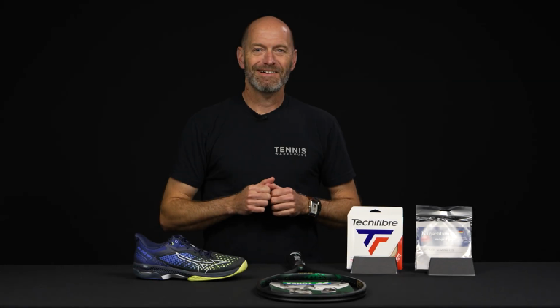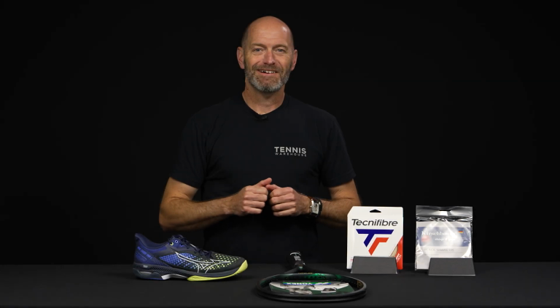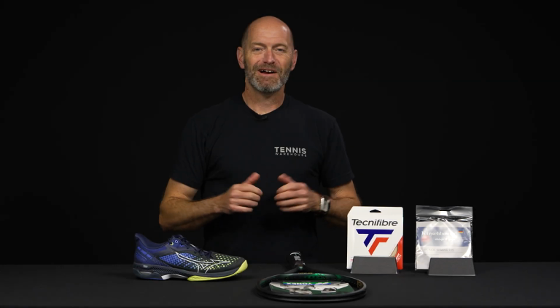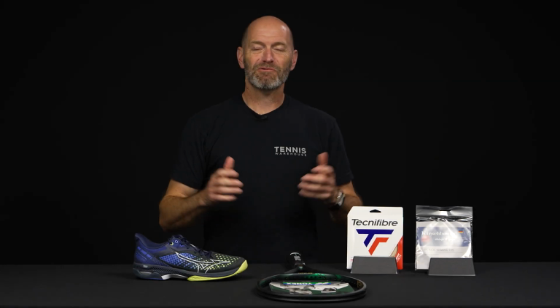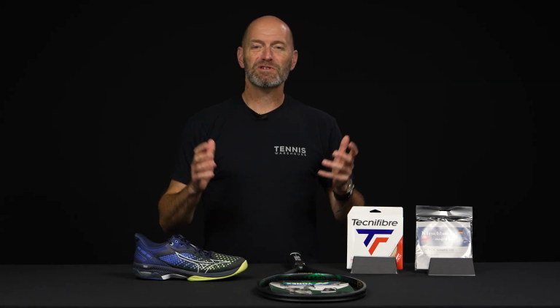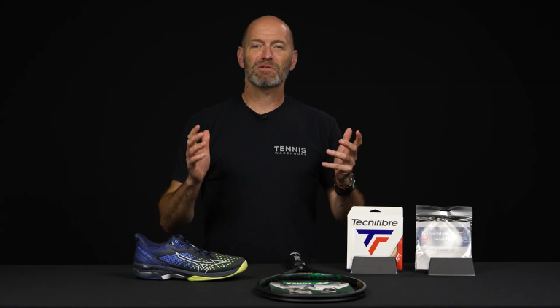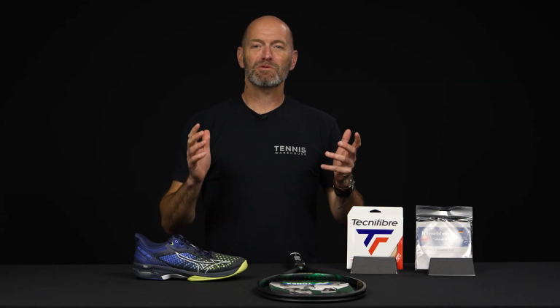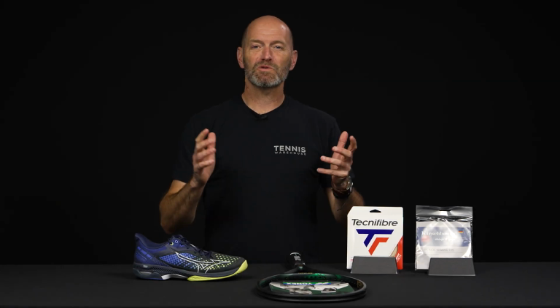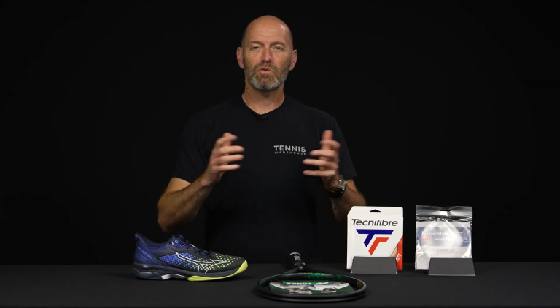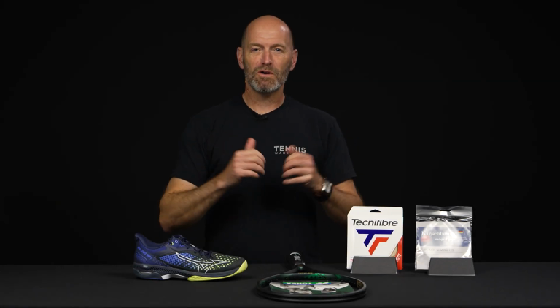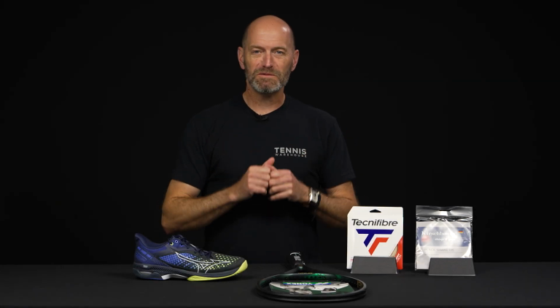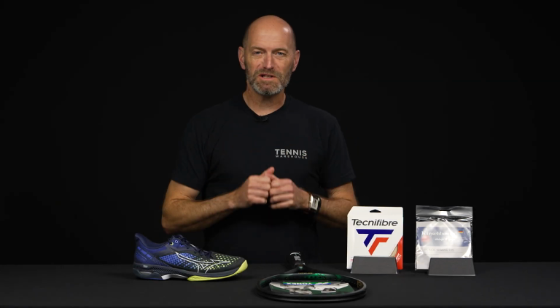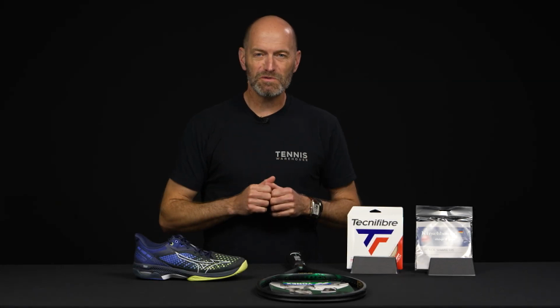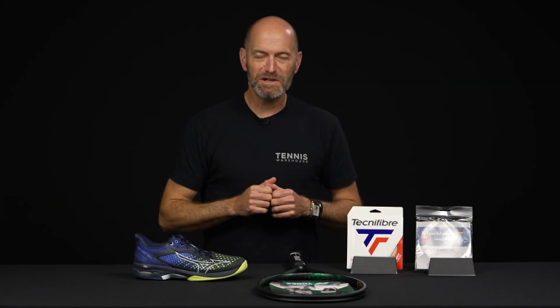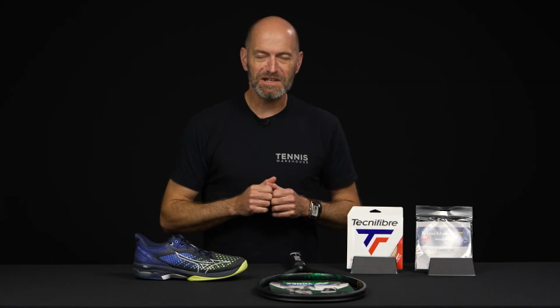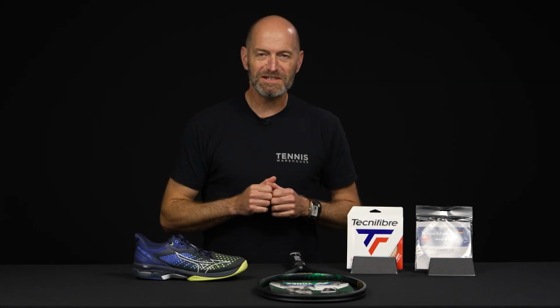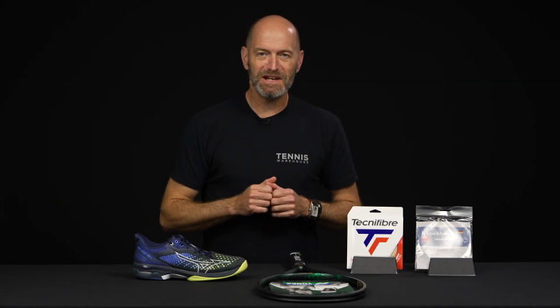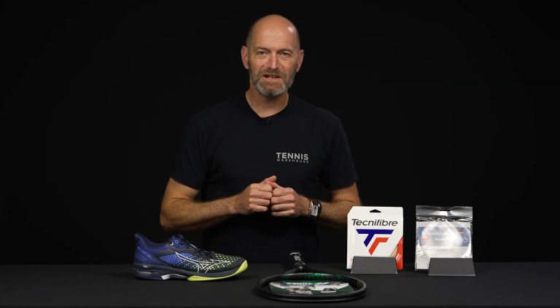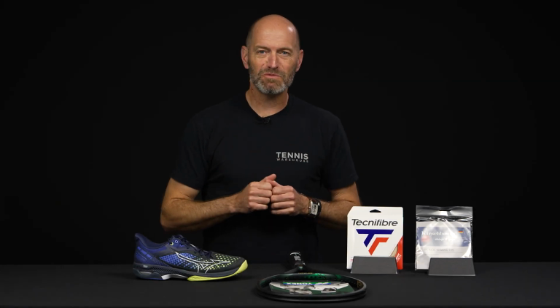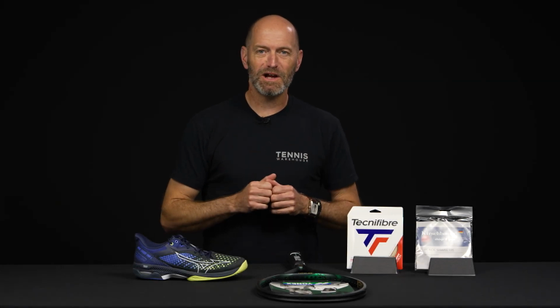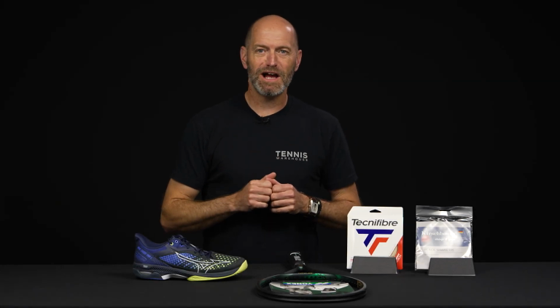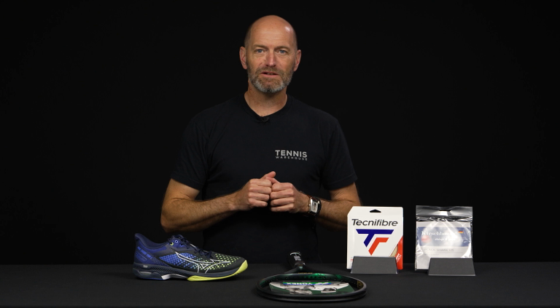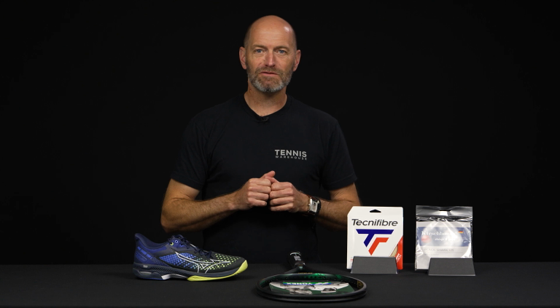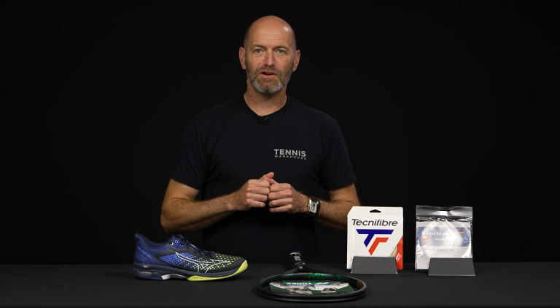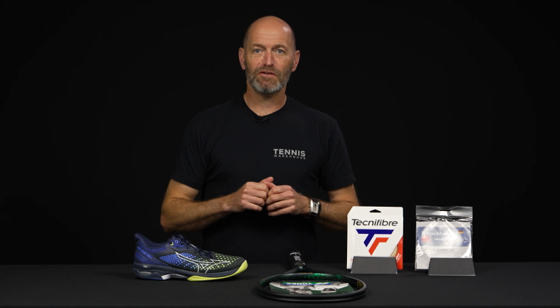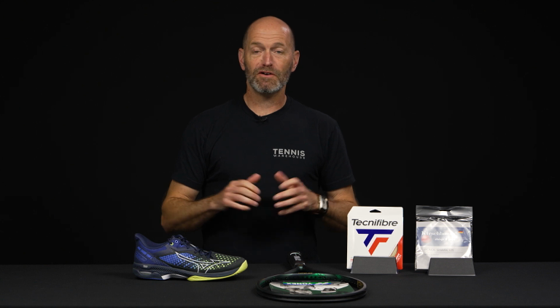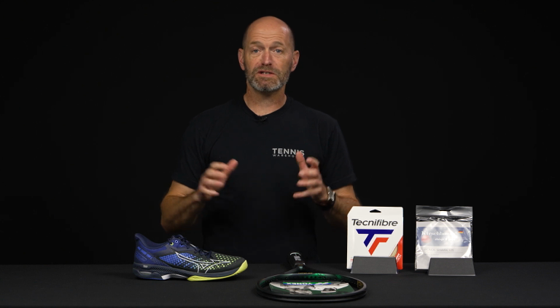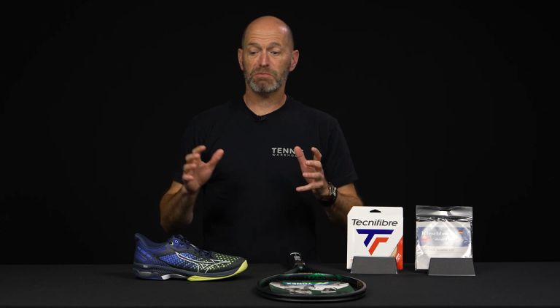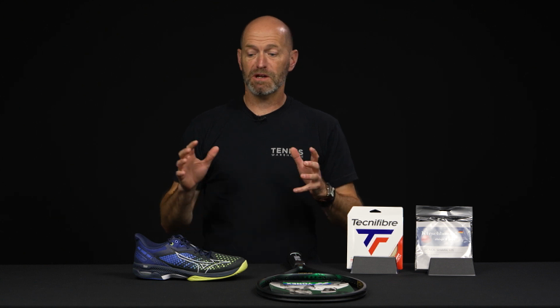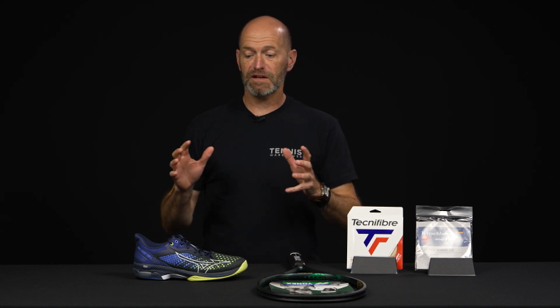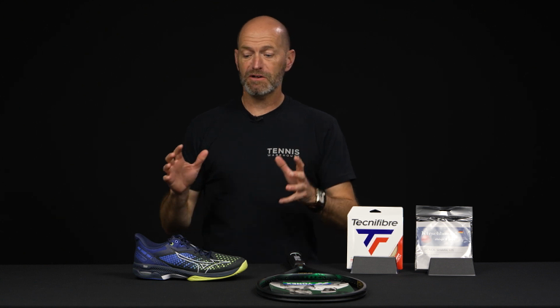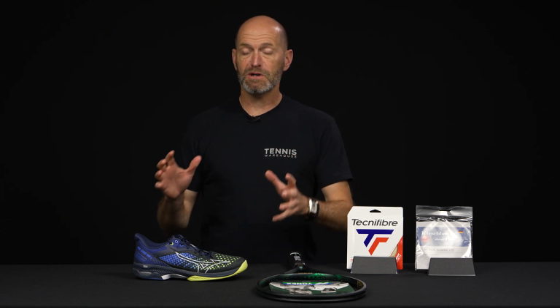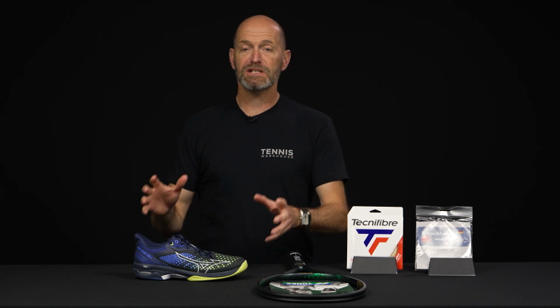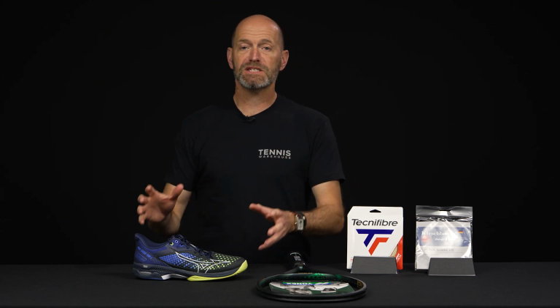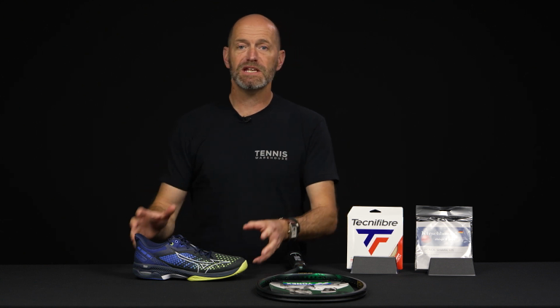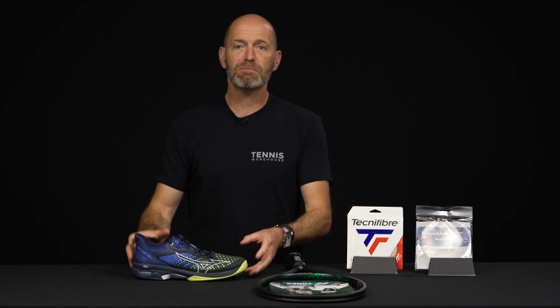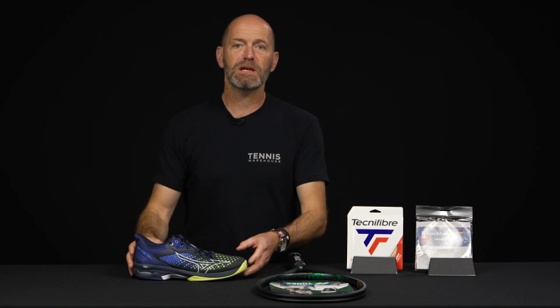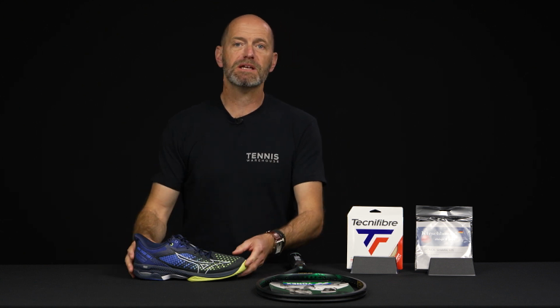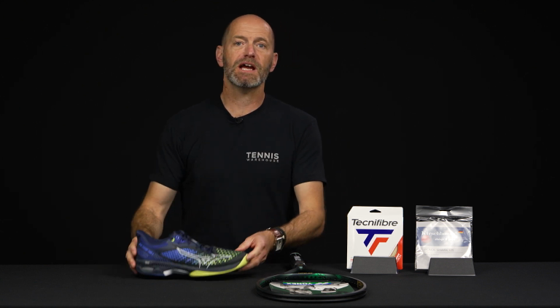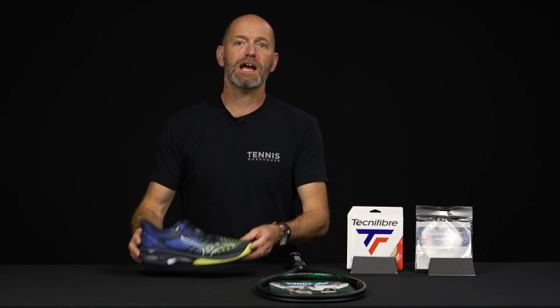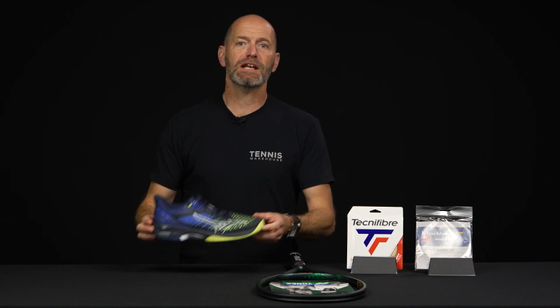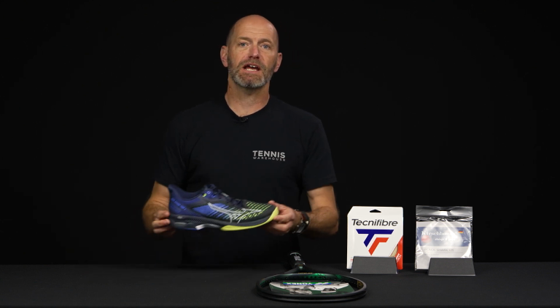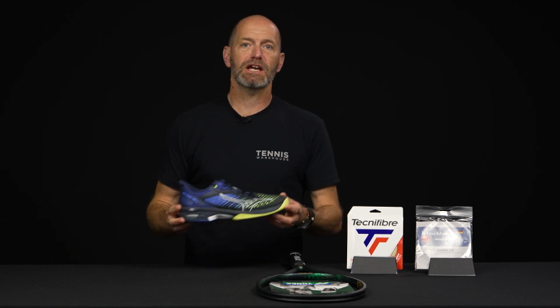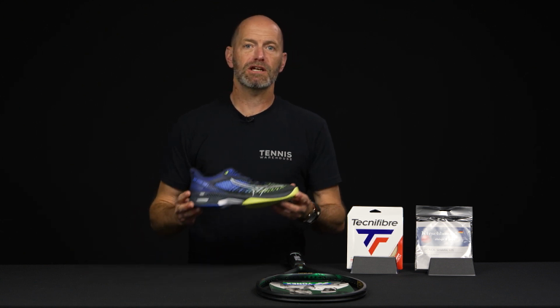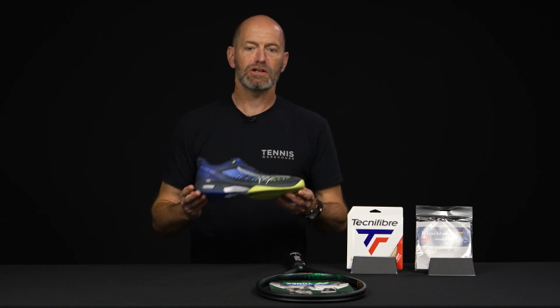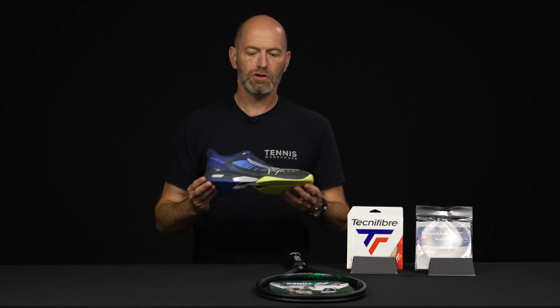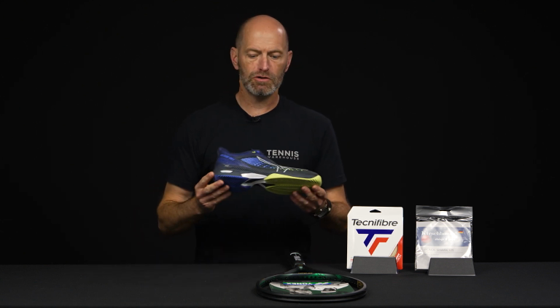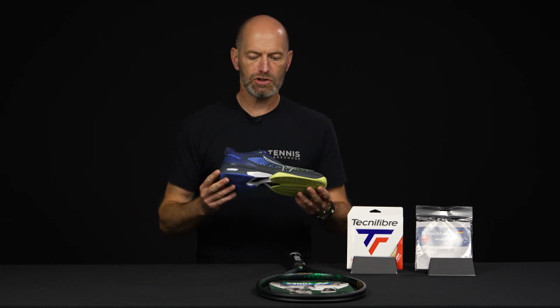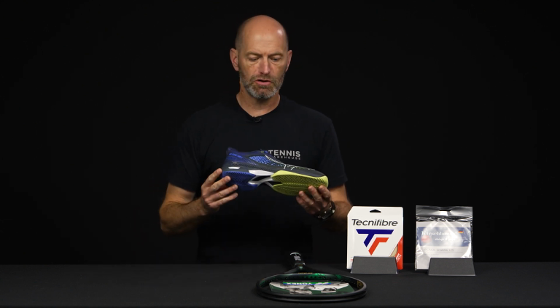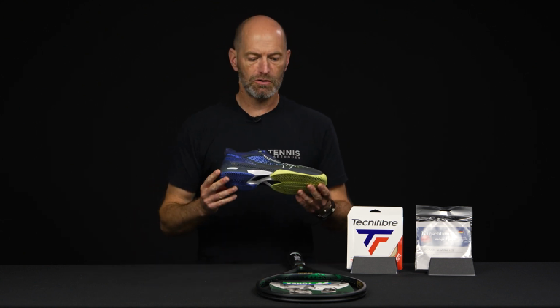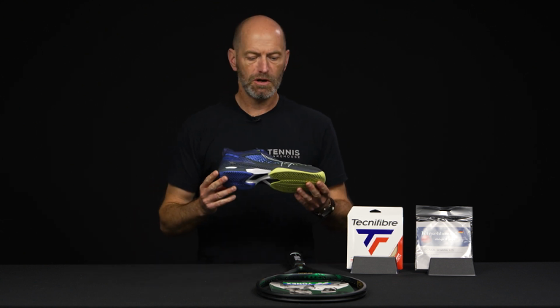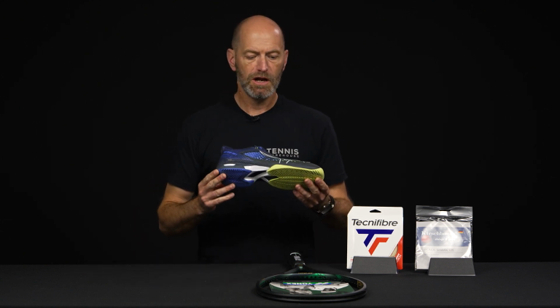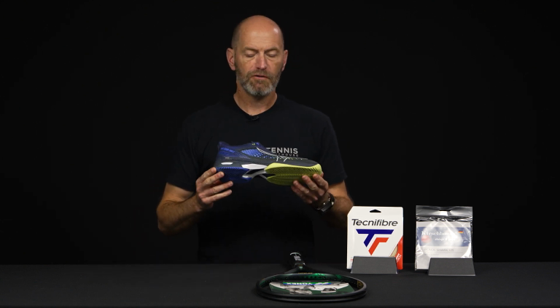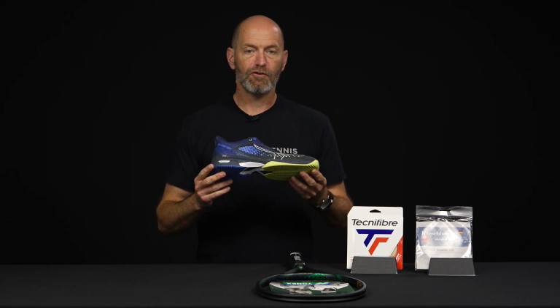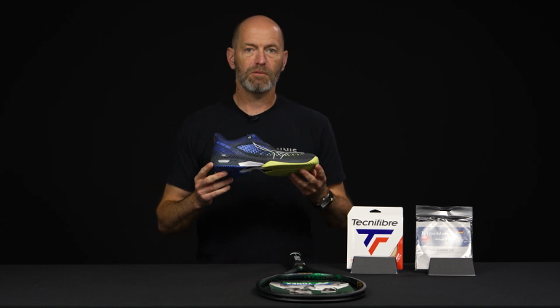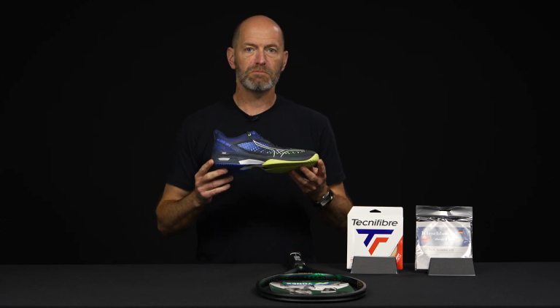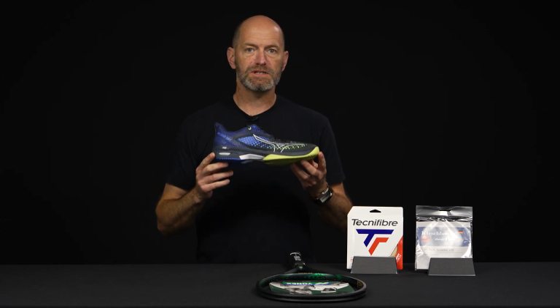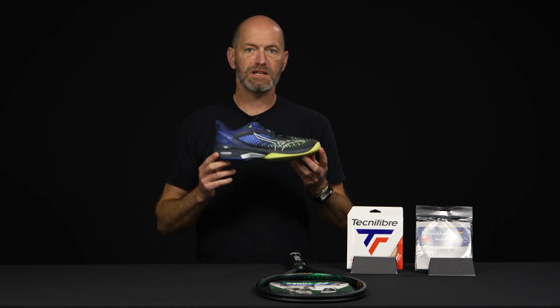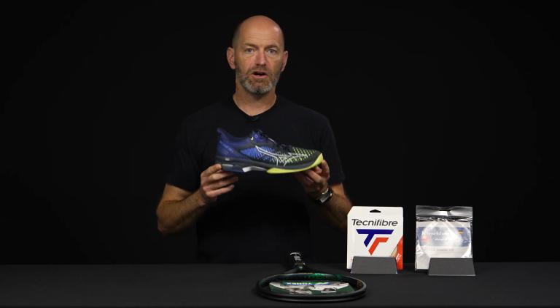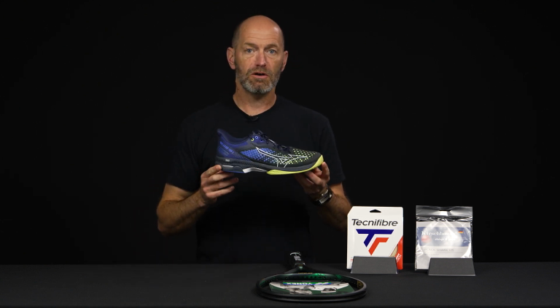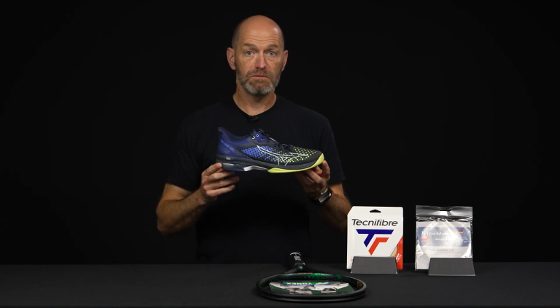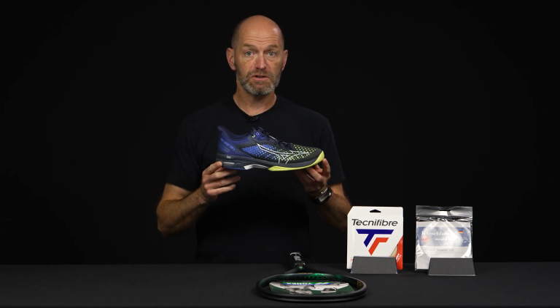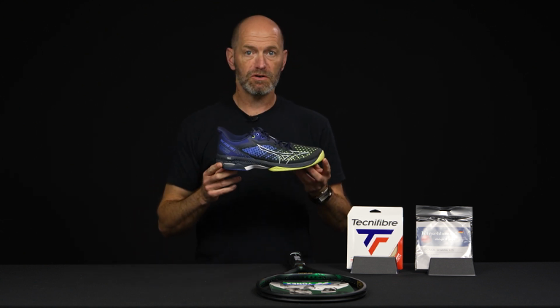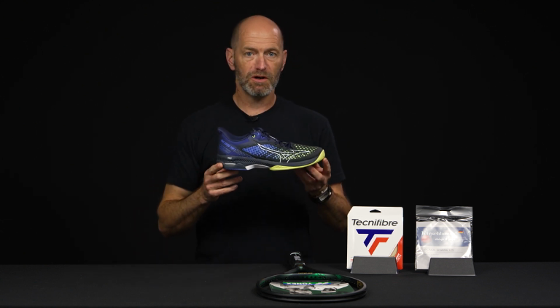Hi, I'm Chris Edwards. Welcome to this week's Tennis Warehouse vlog.